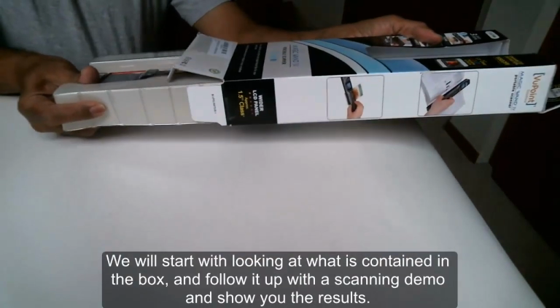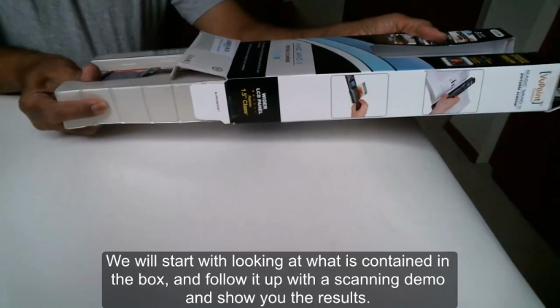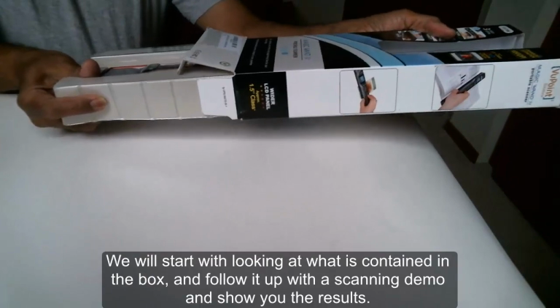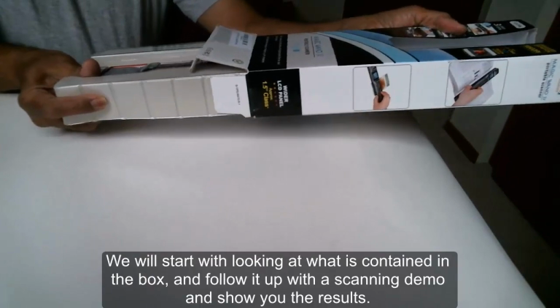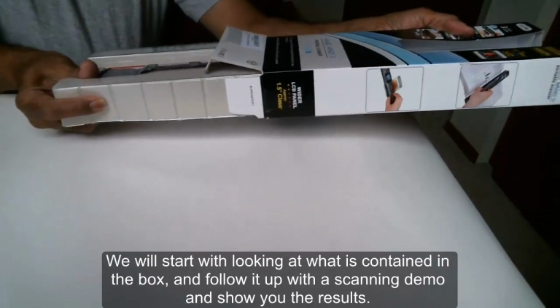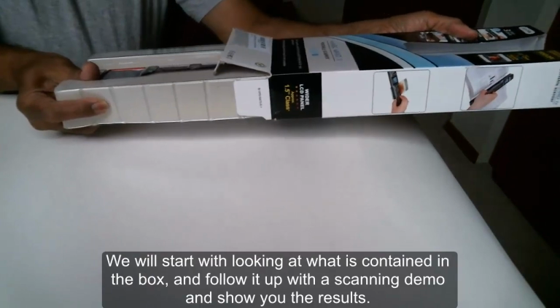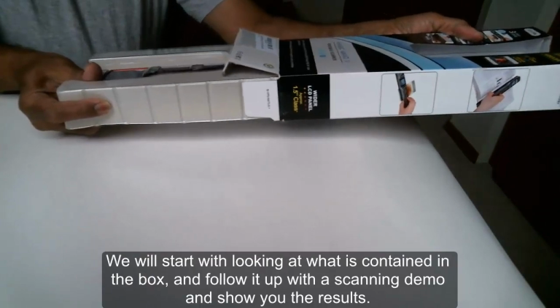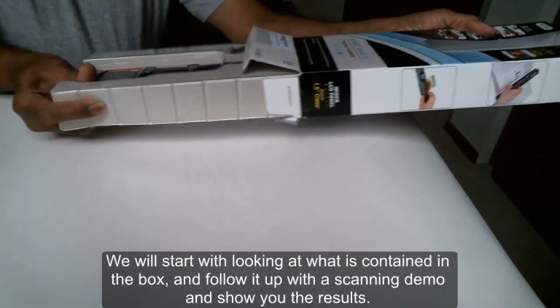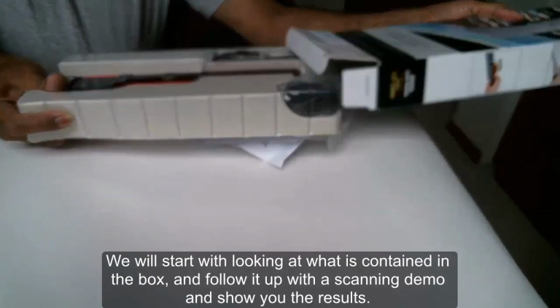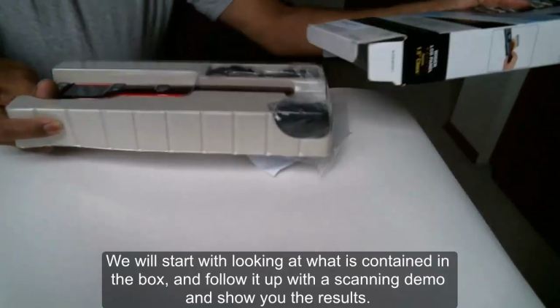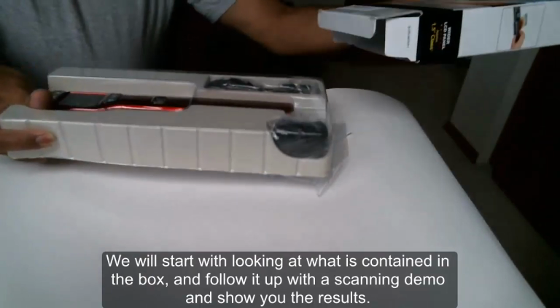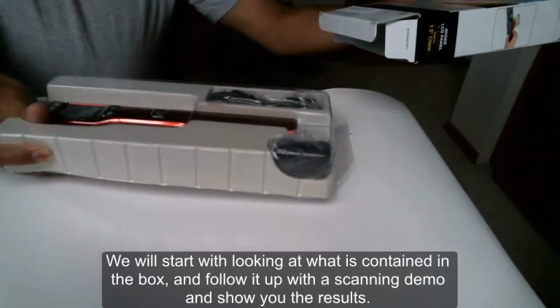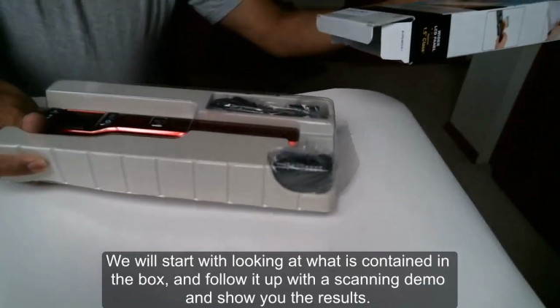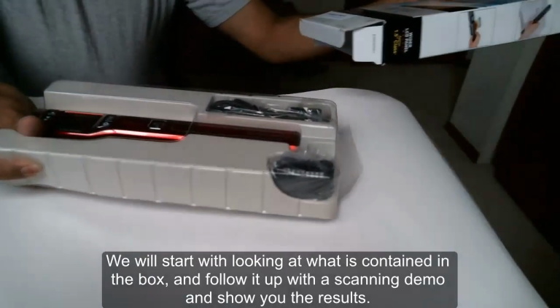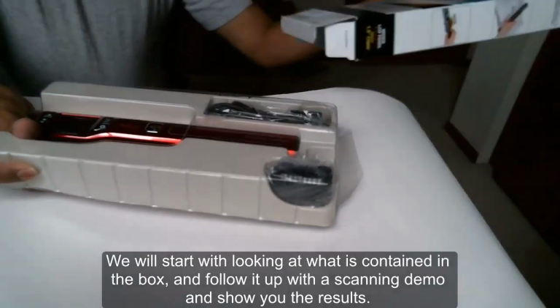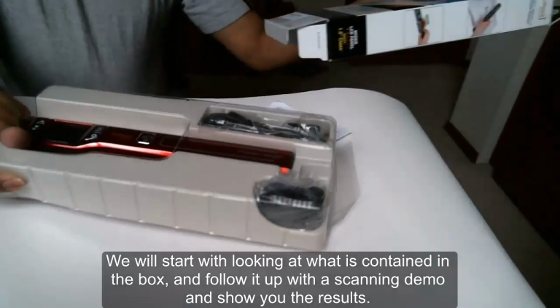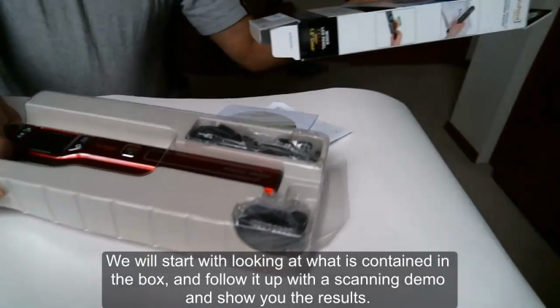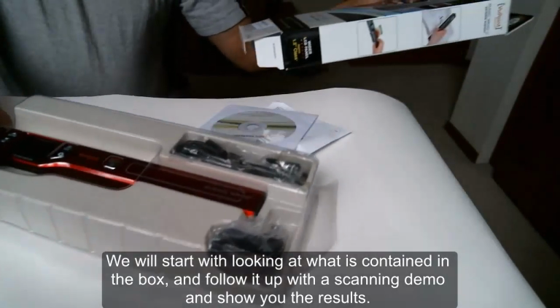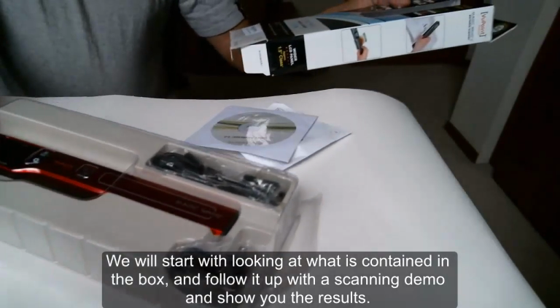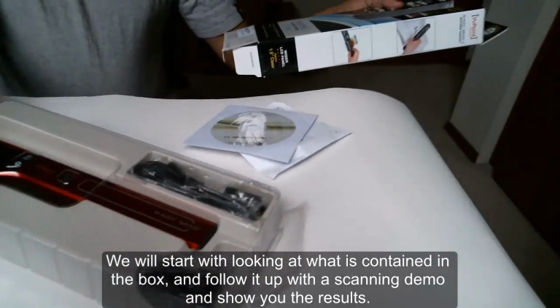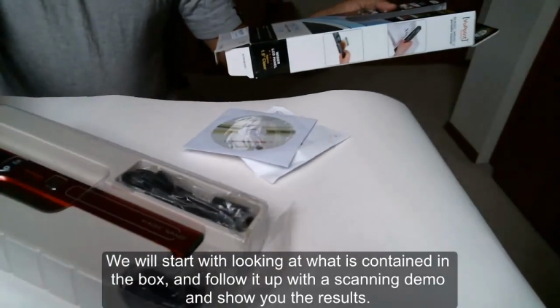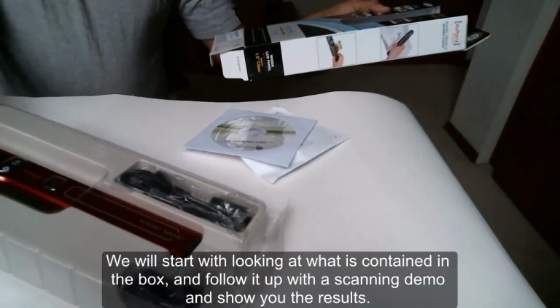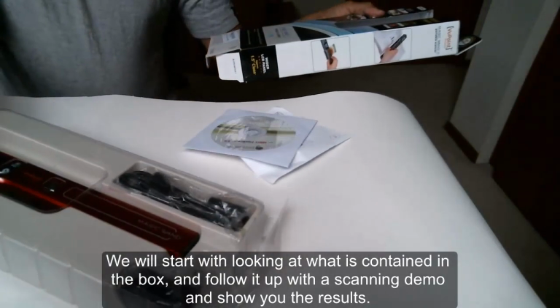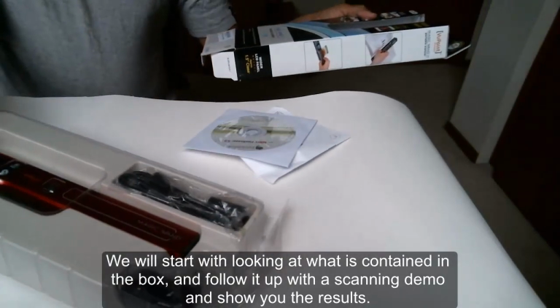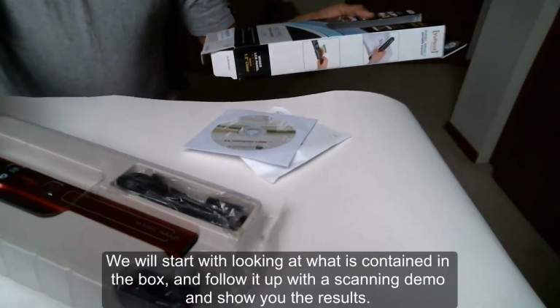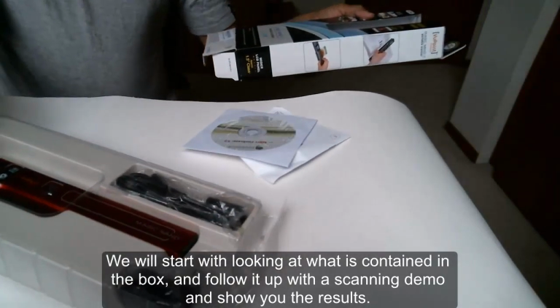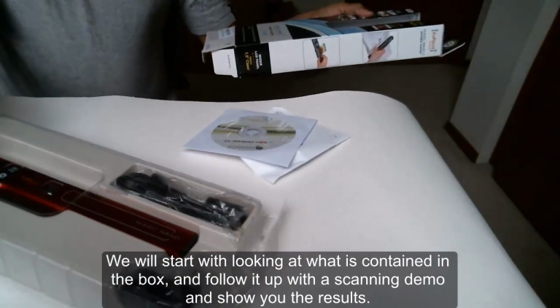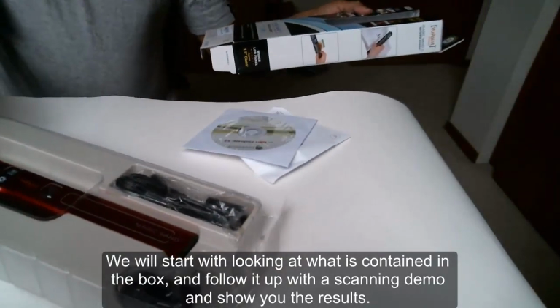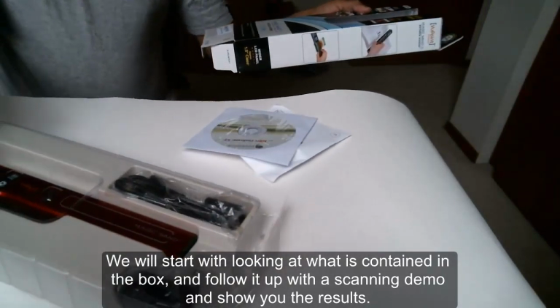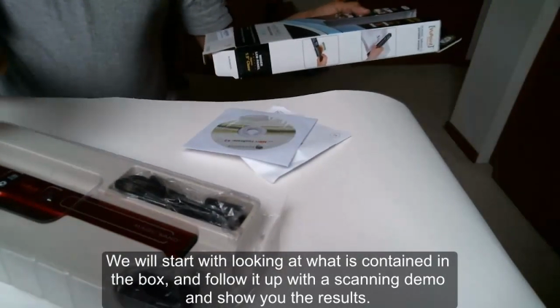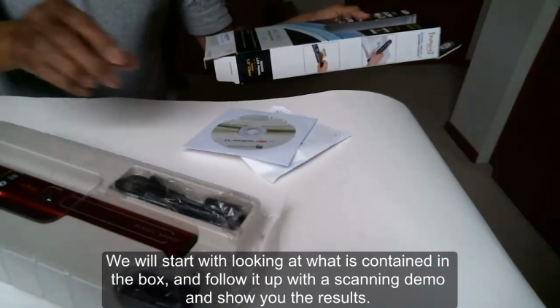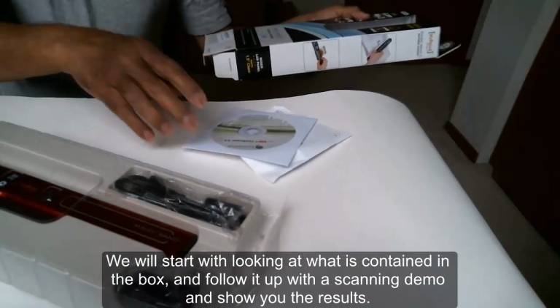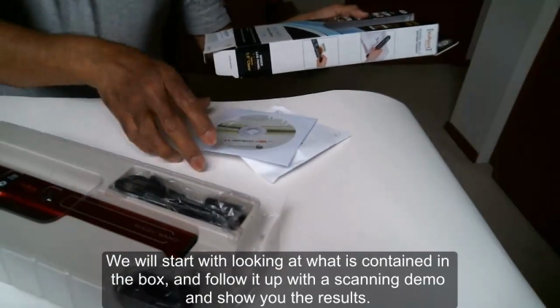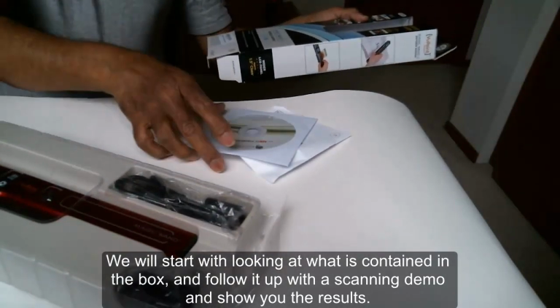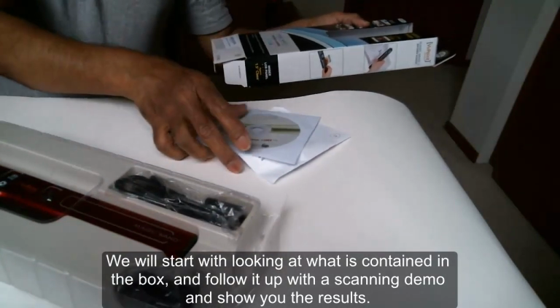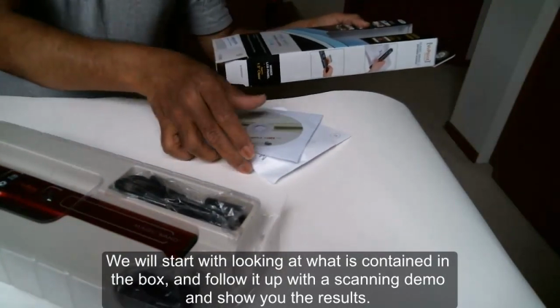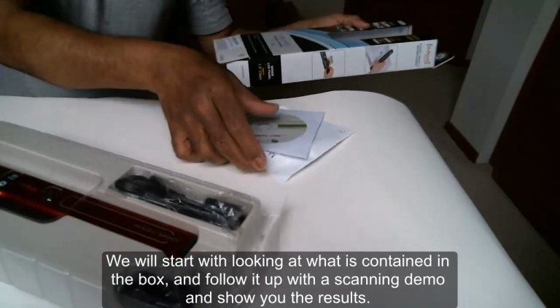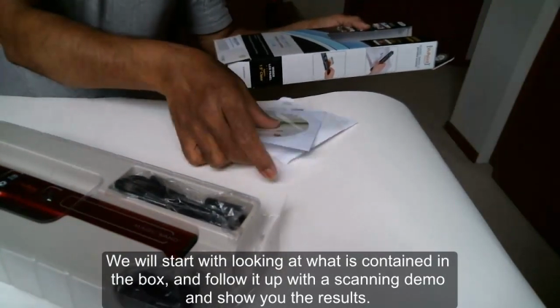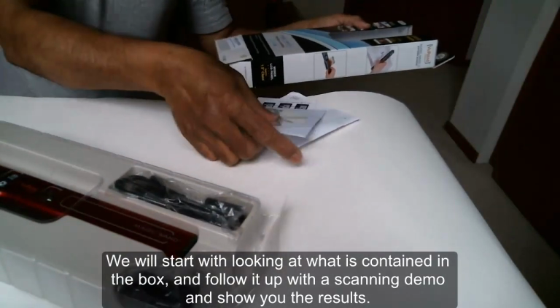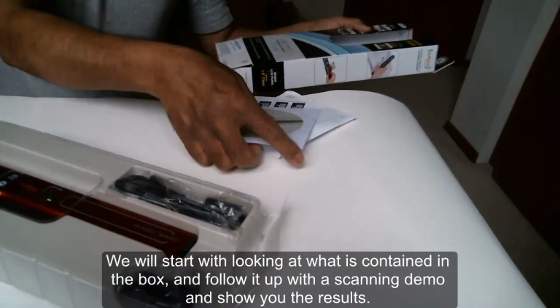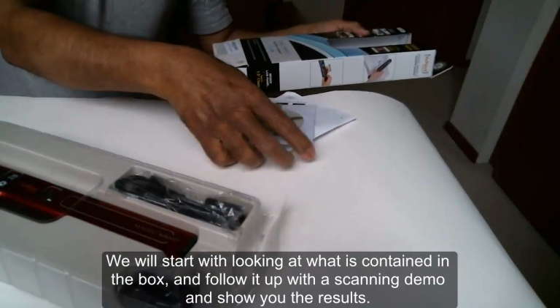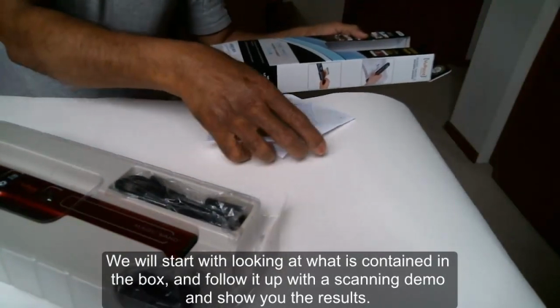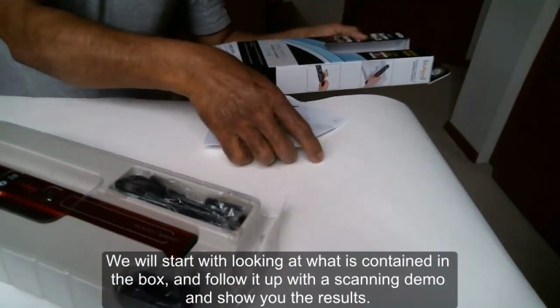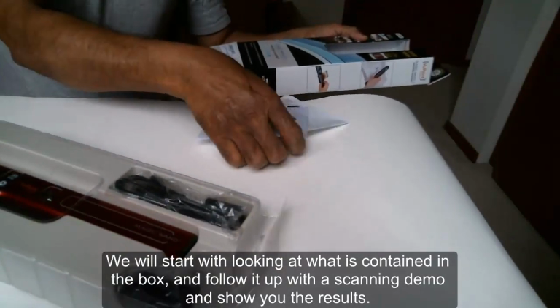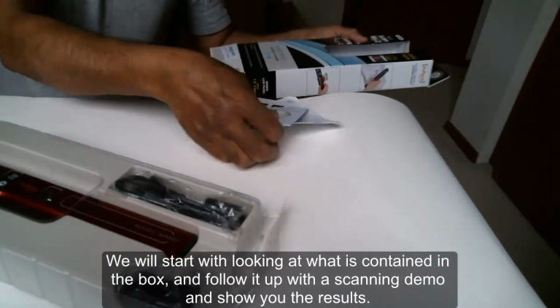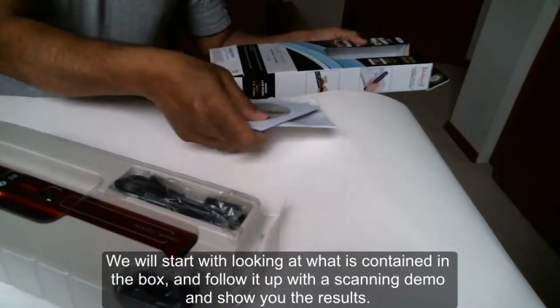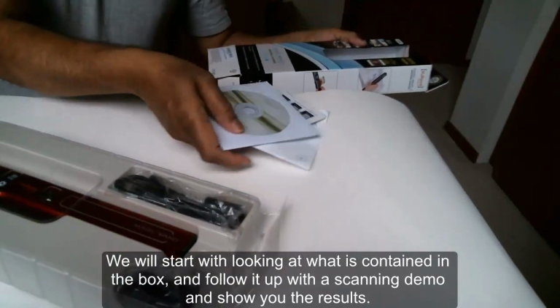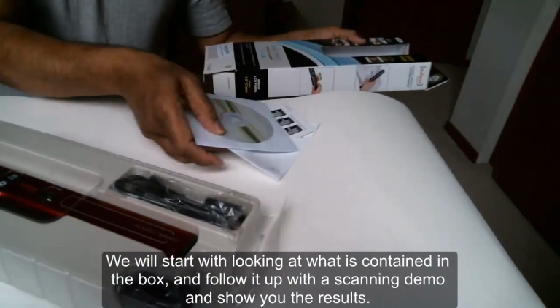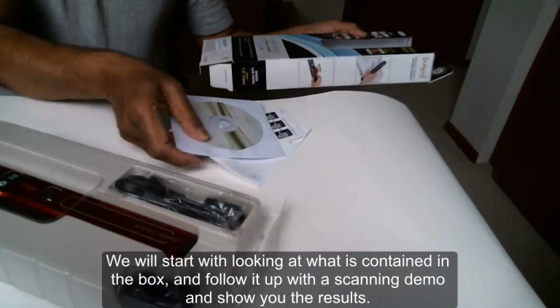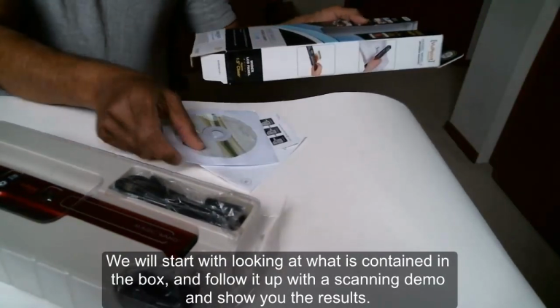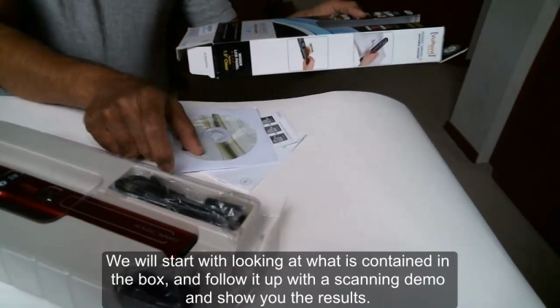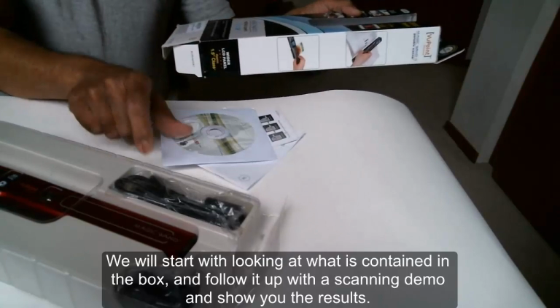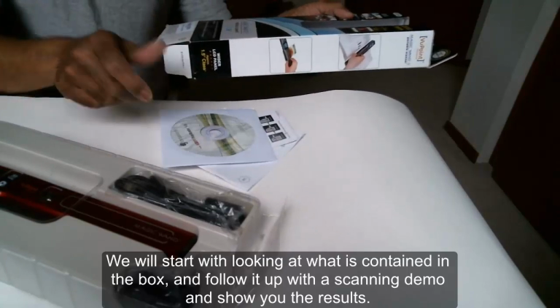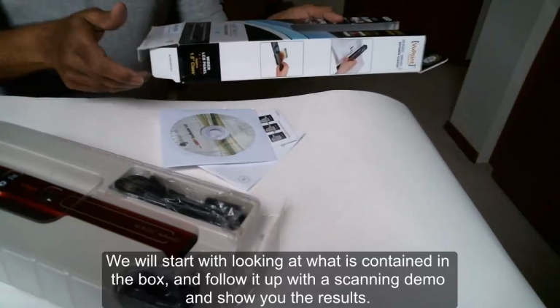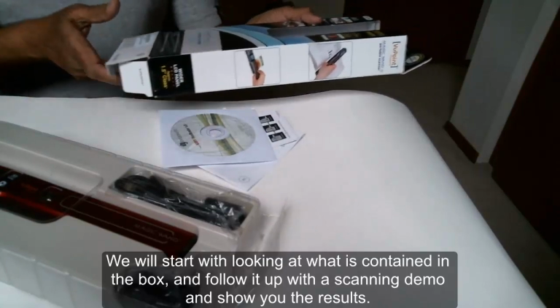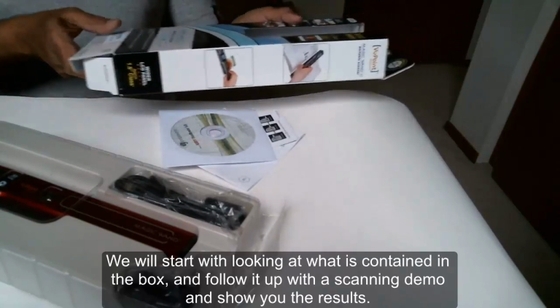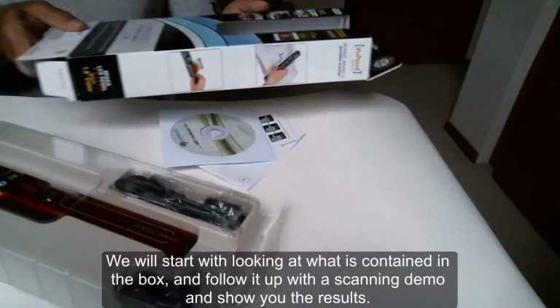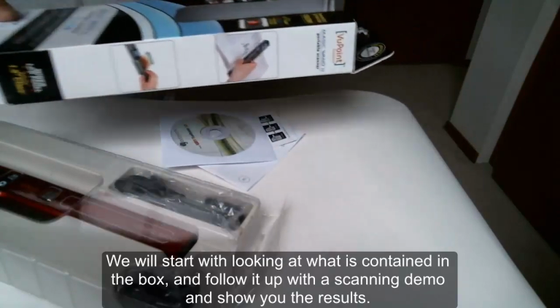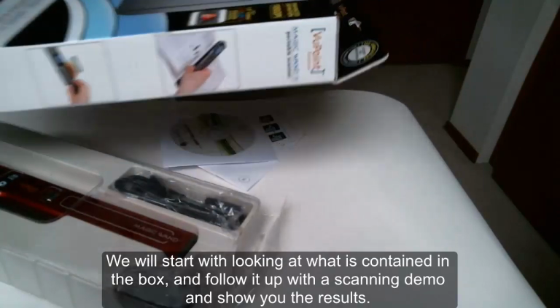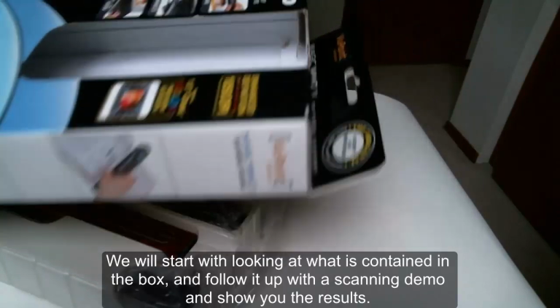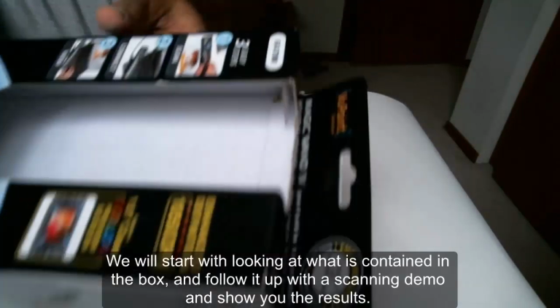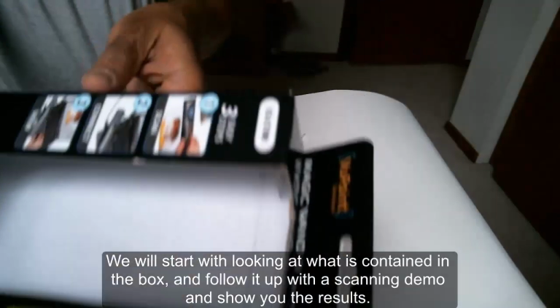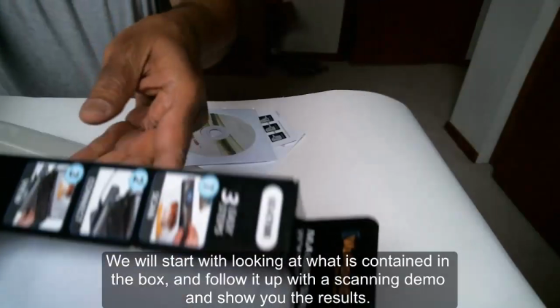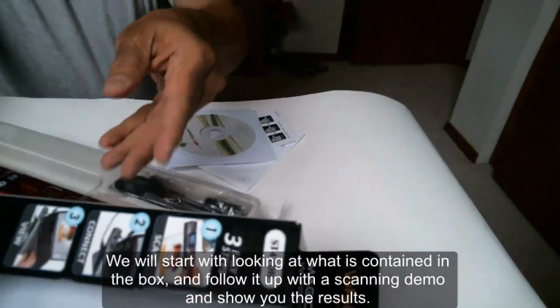We will start with looking at what is contained in the box and follow it up with a scanning demo and show you the results.